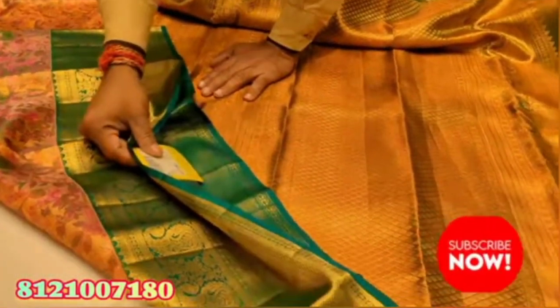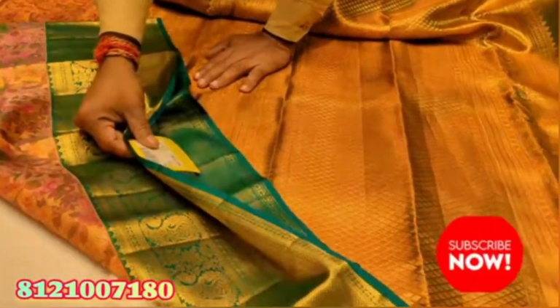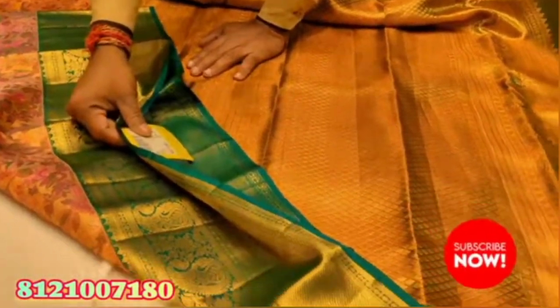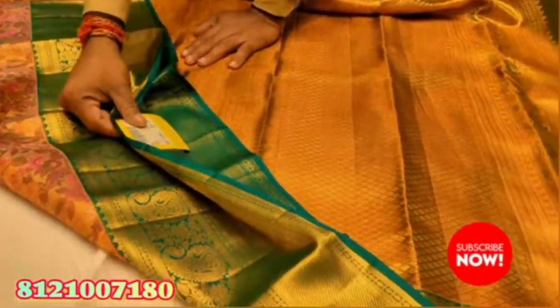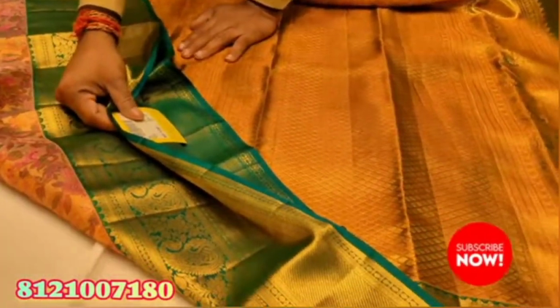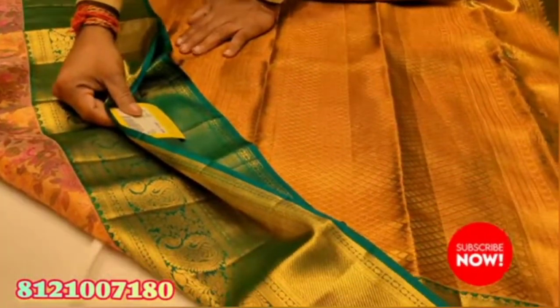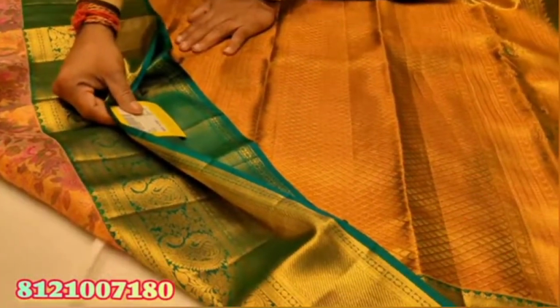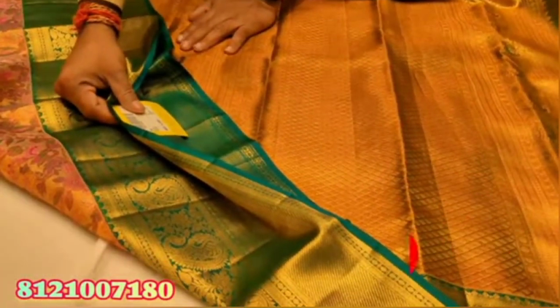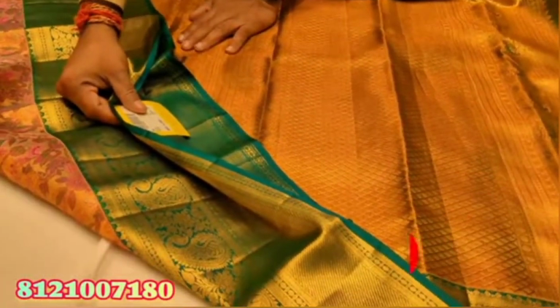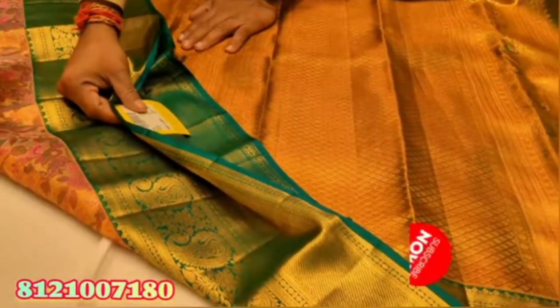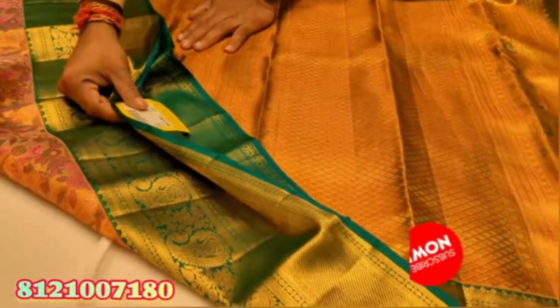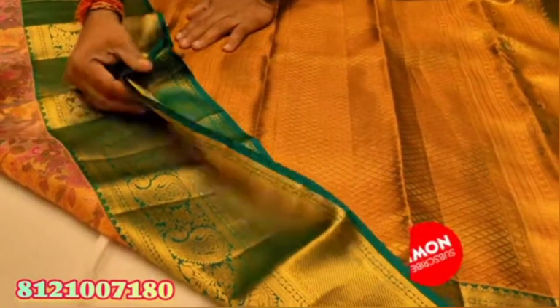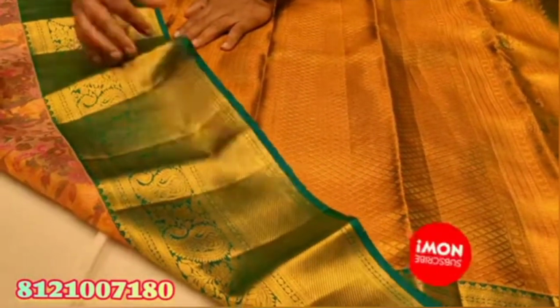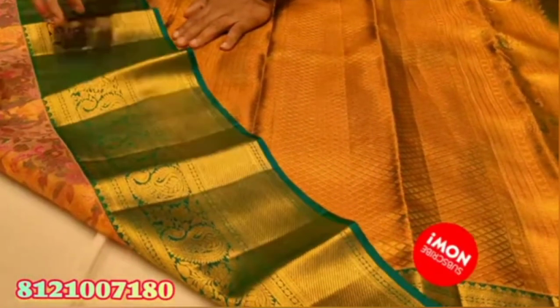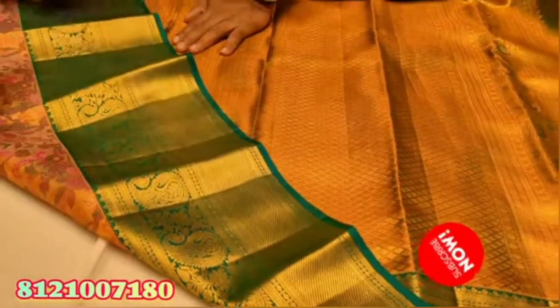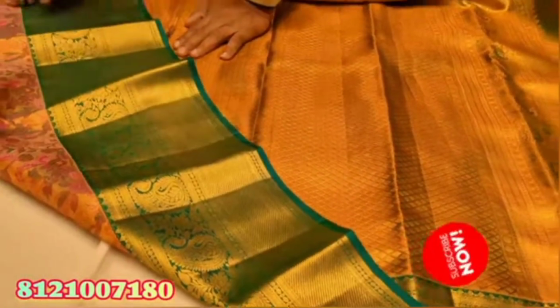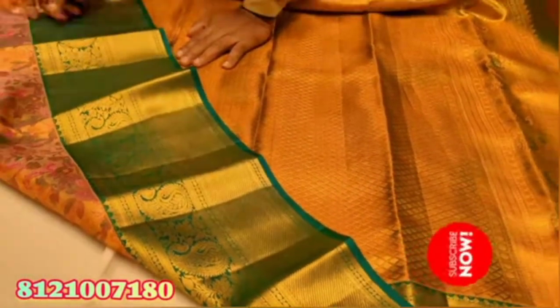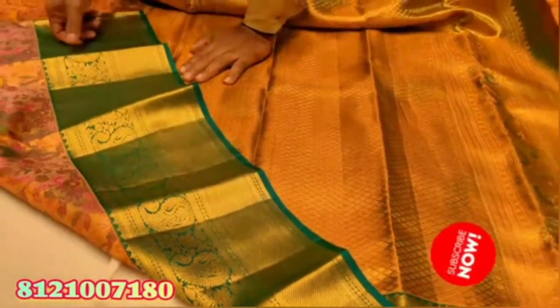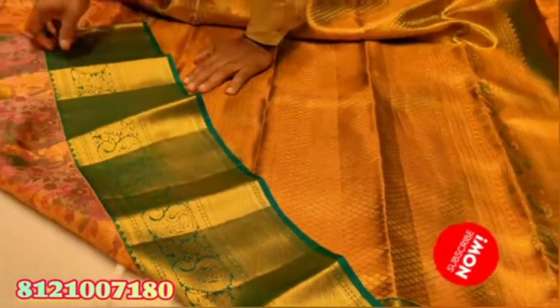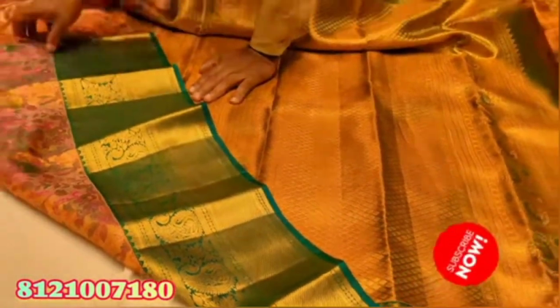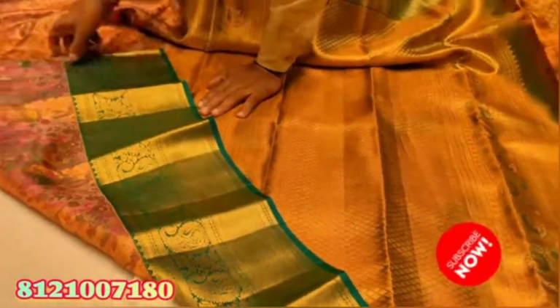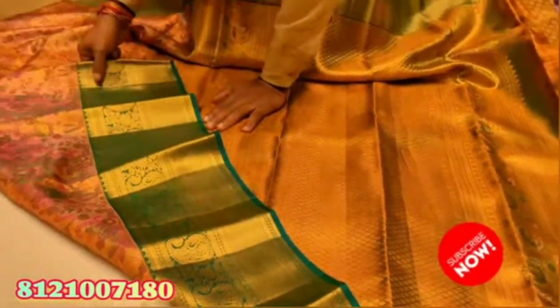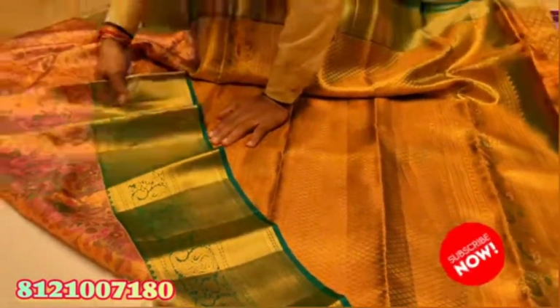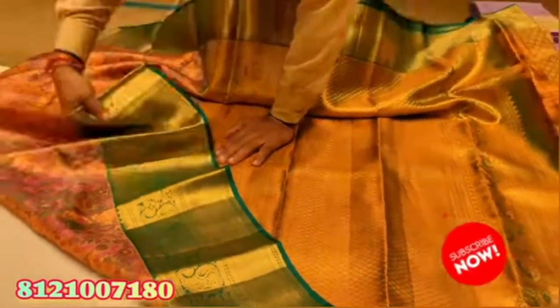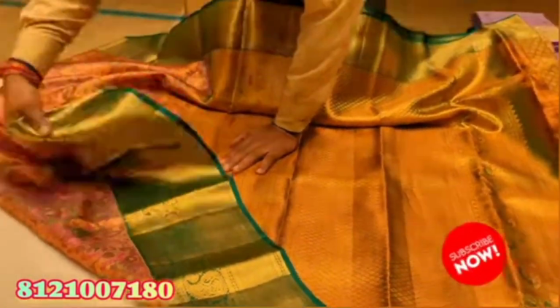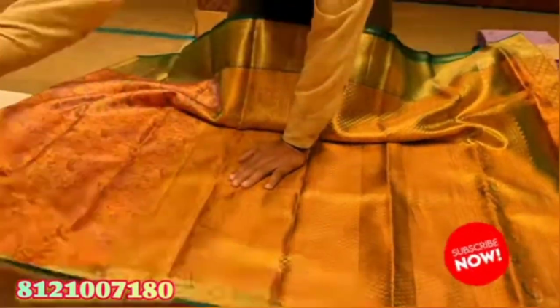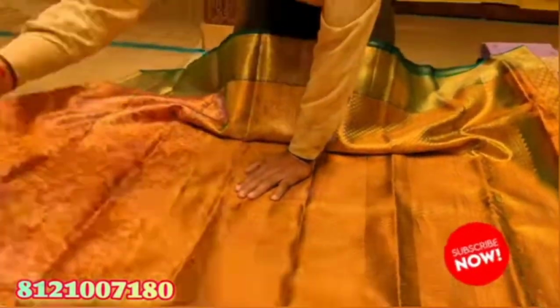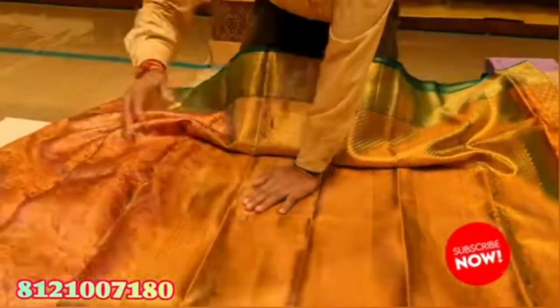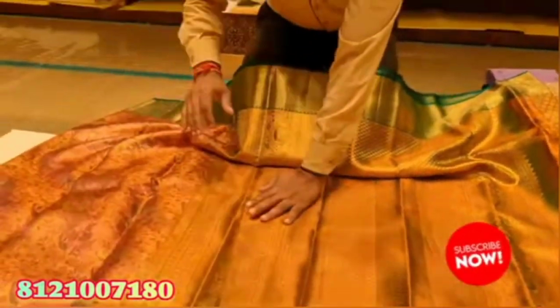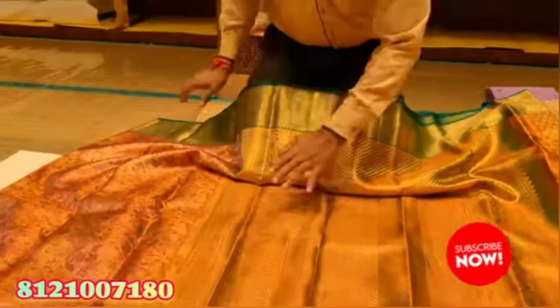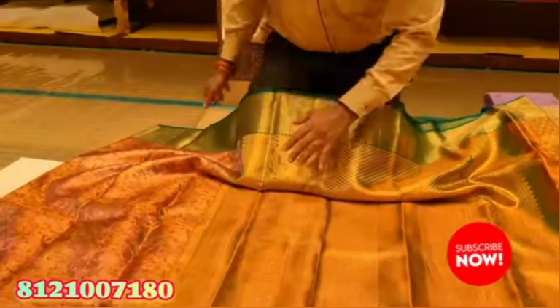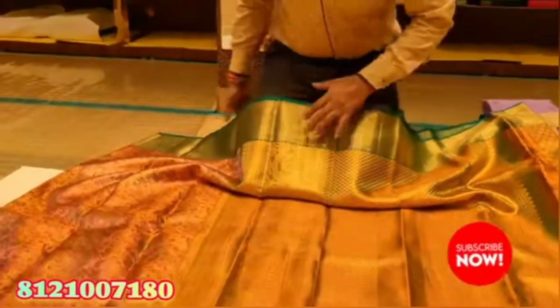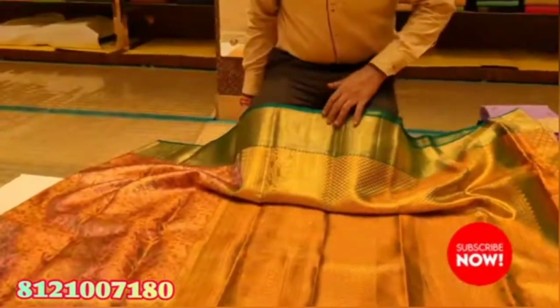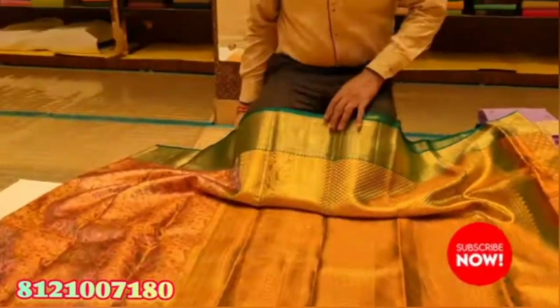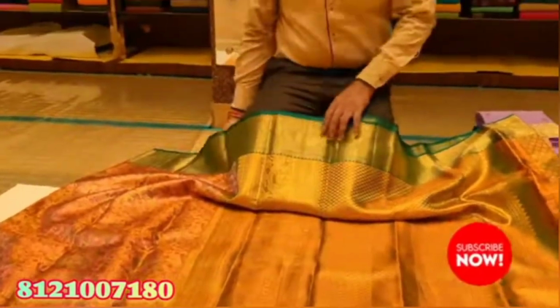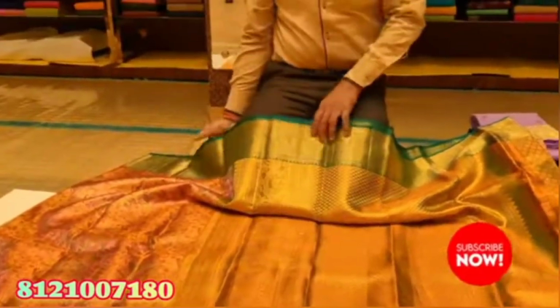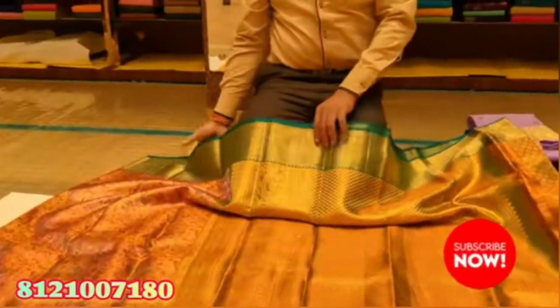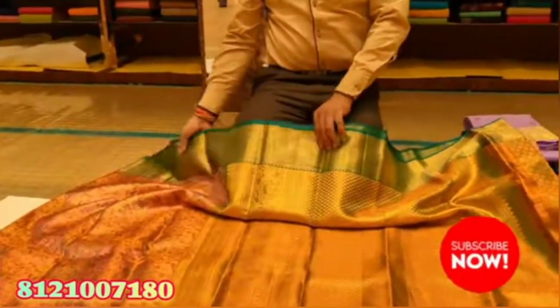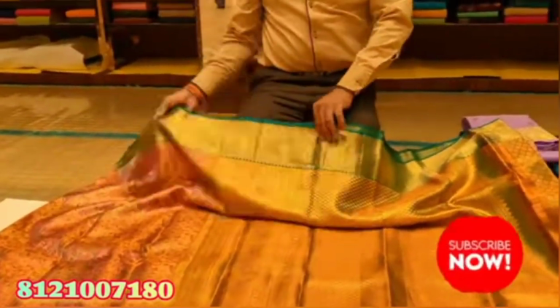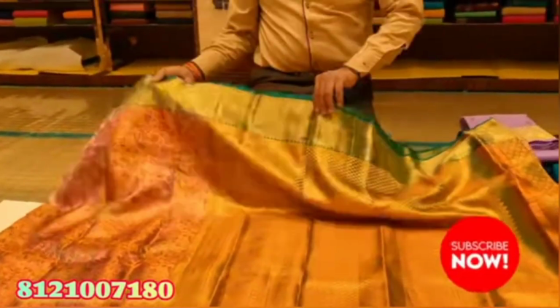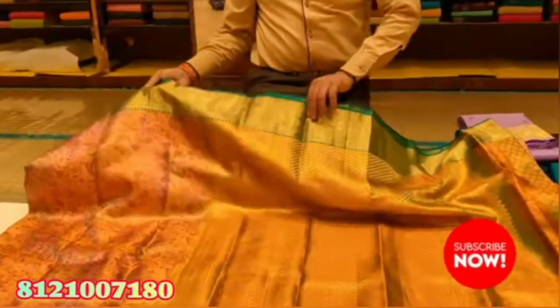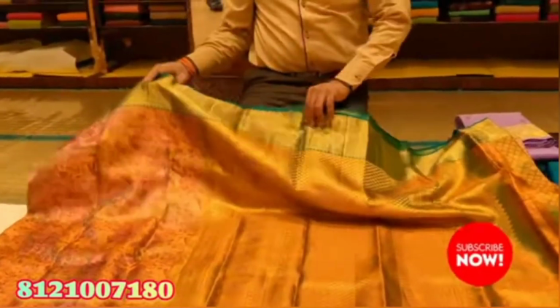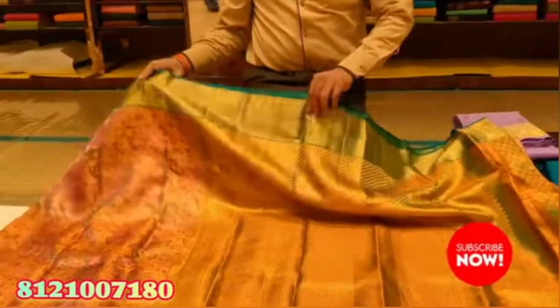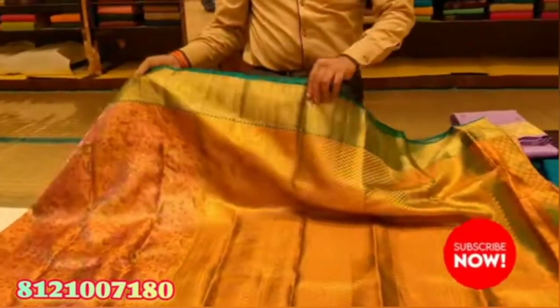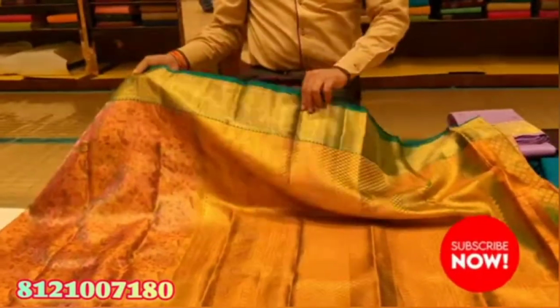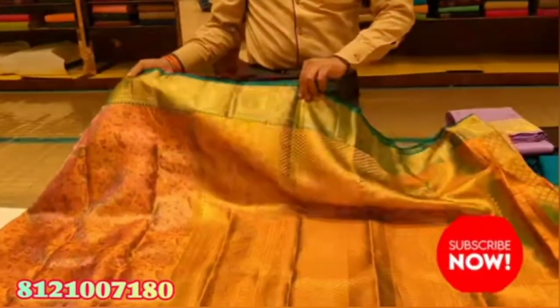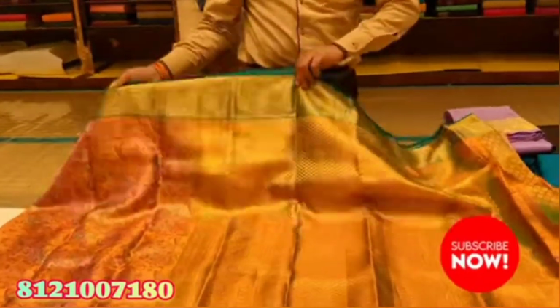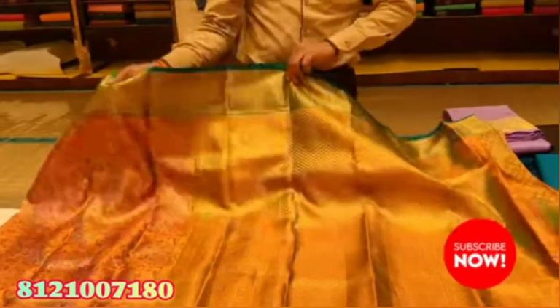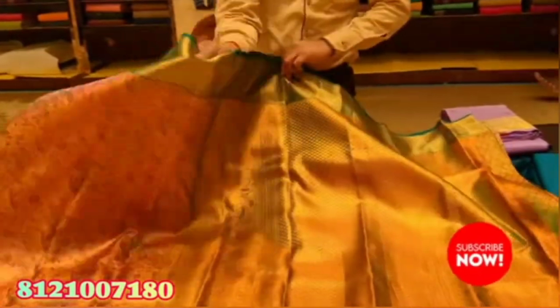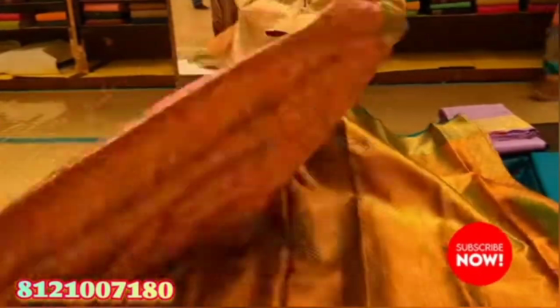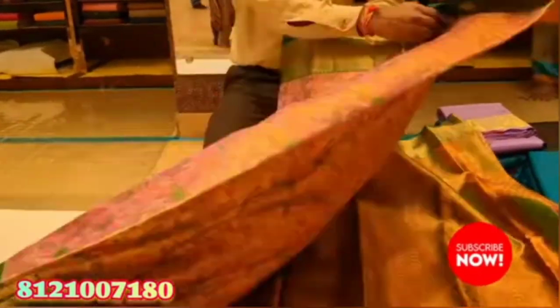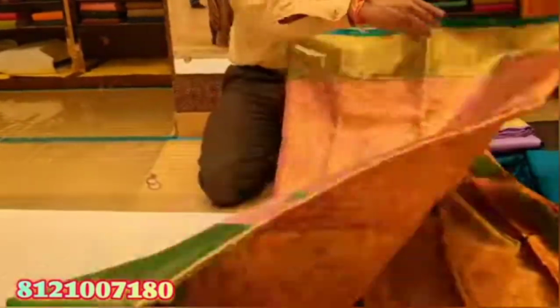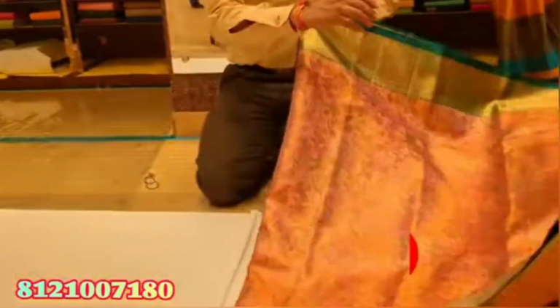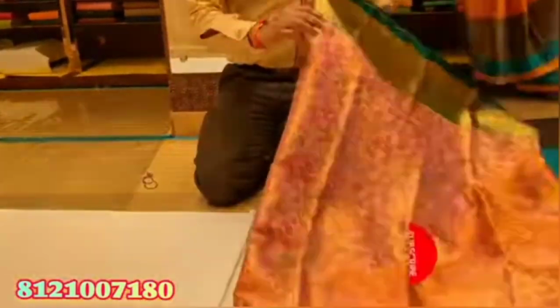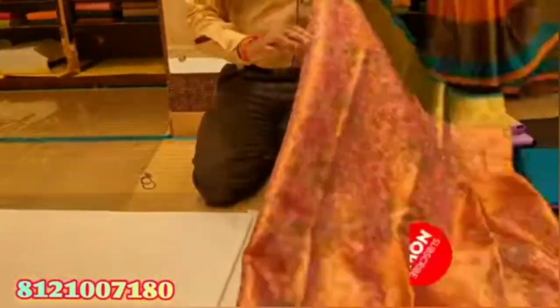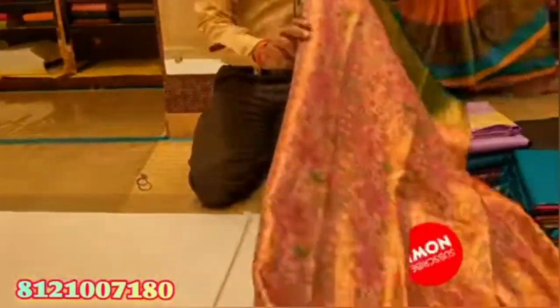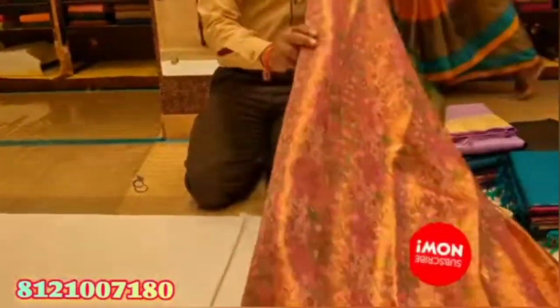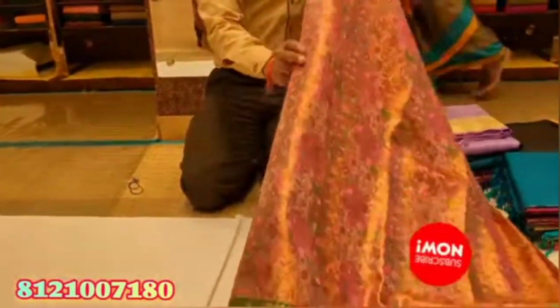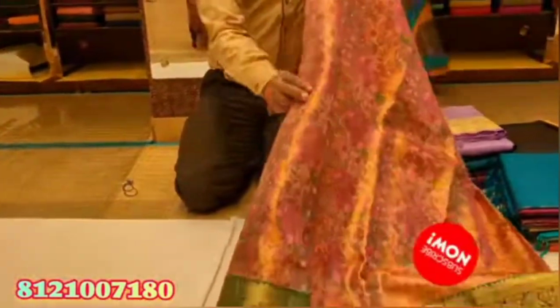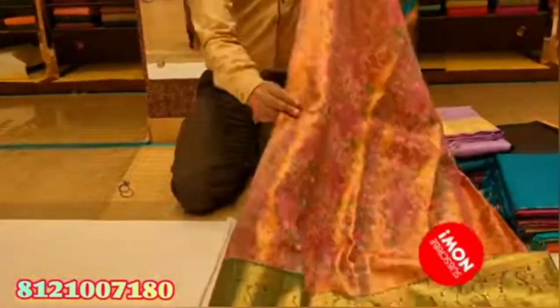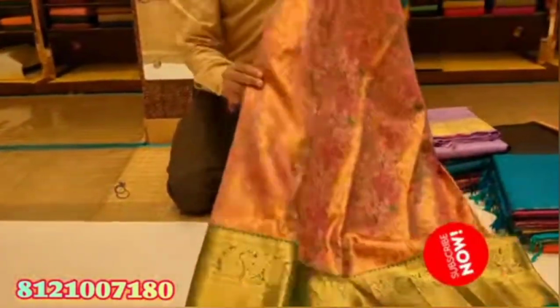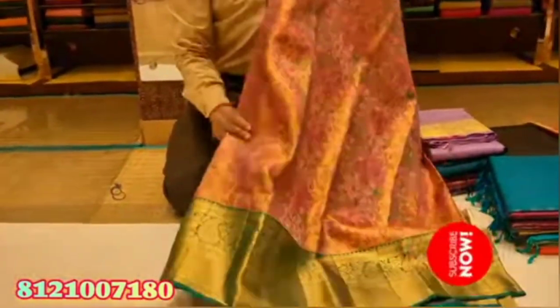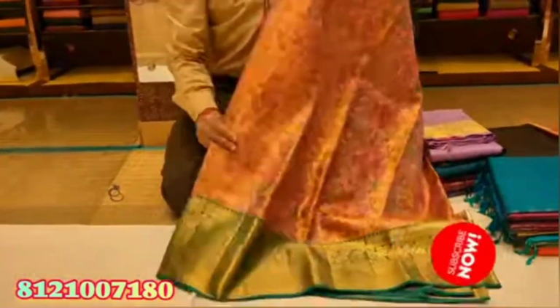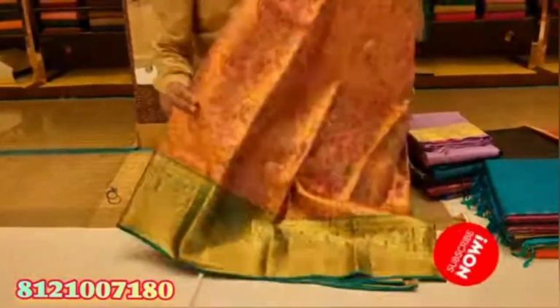This is the Rs 40,000 collection. This is the Rs 39,000 collection of colors.